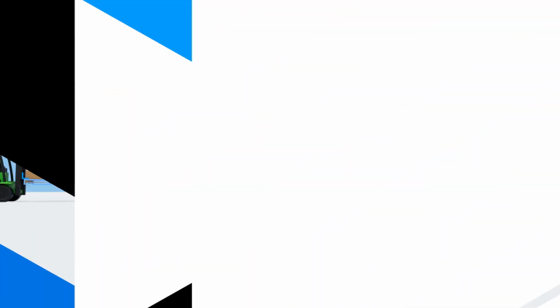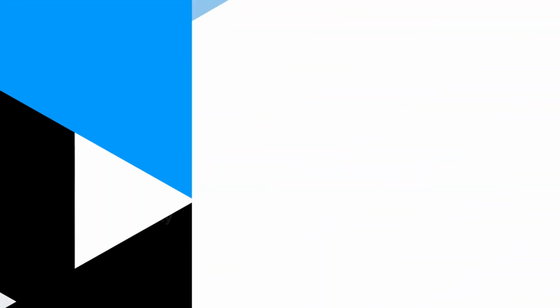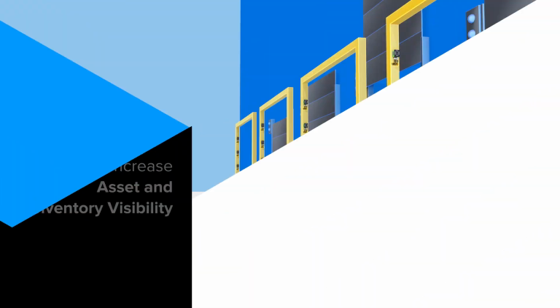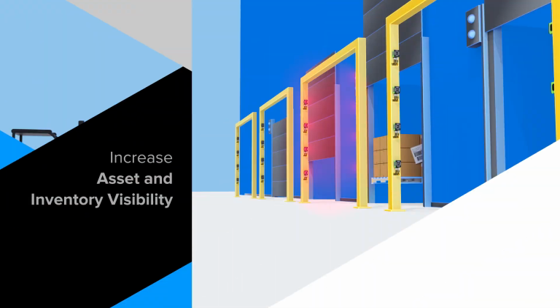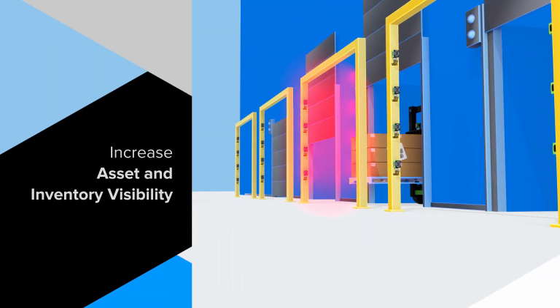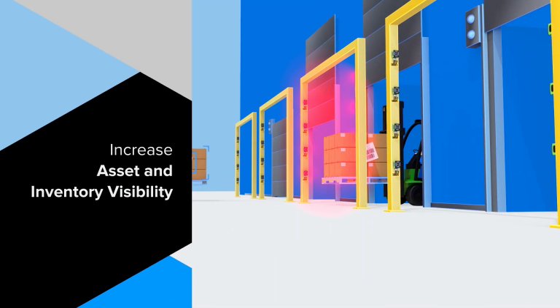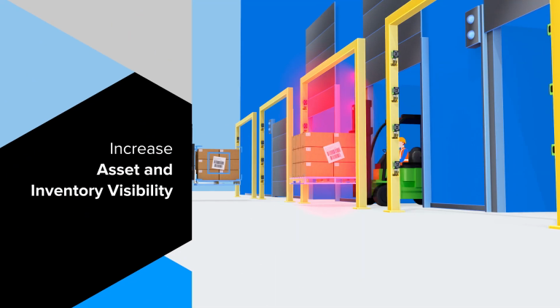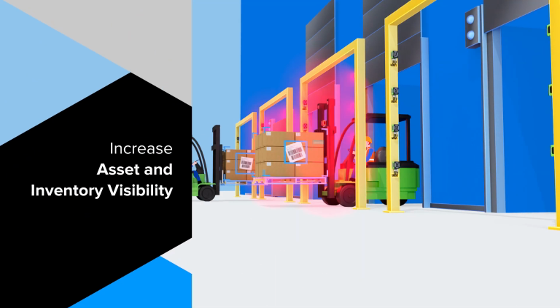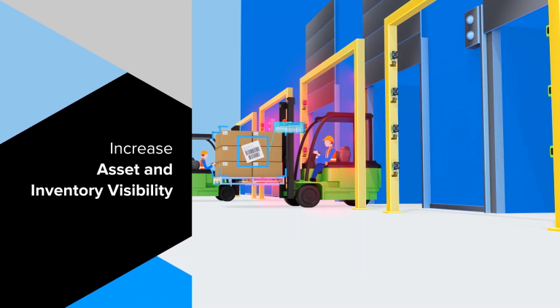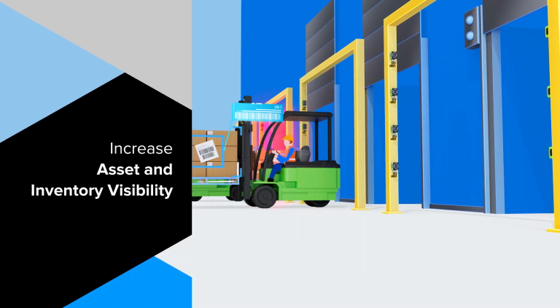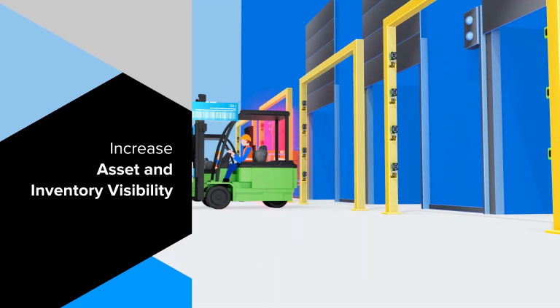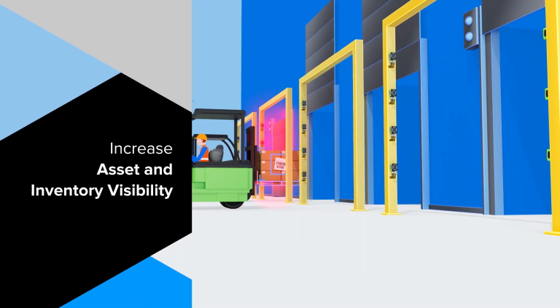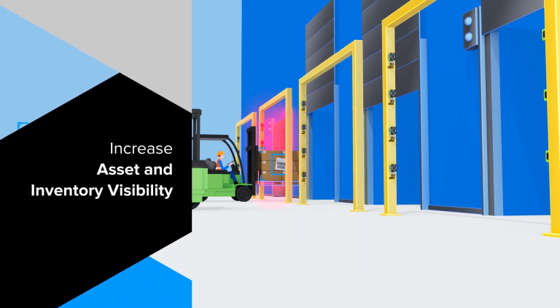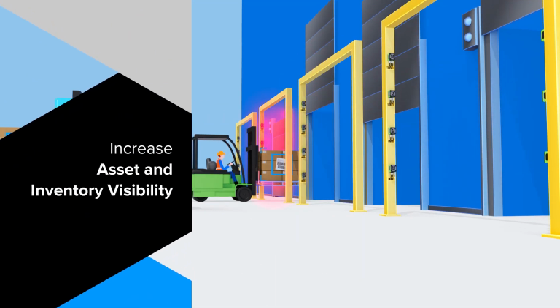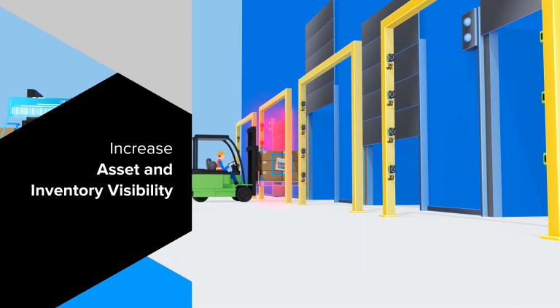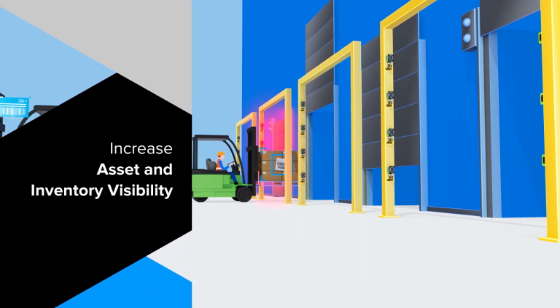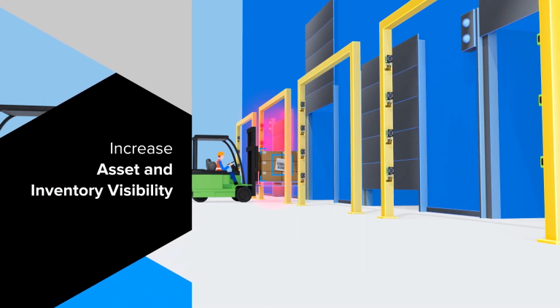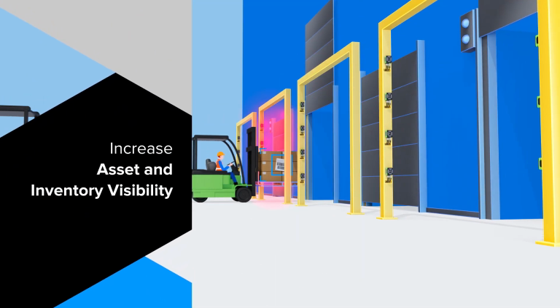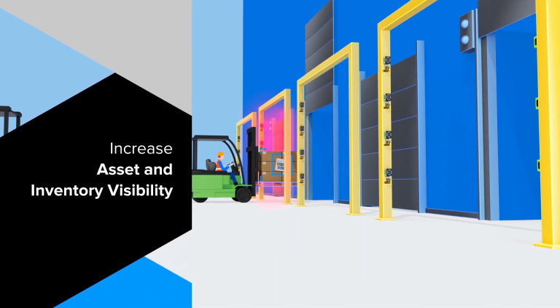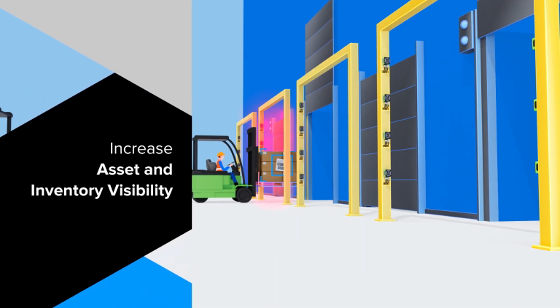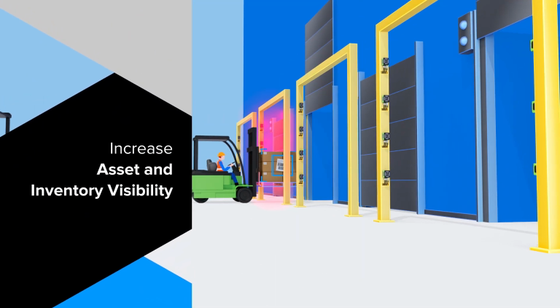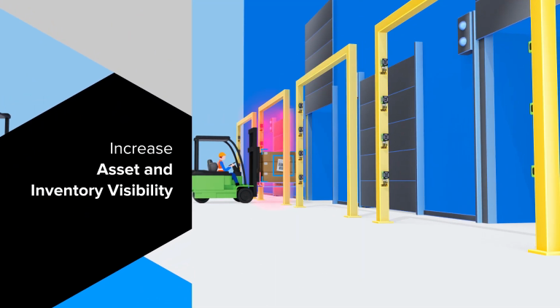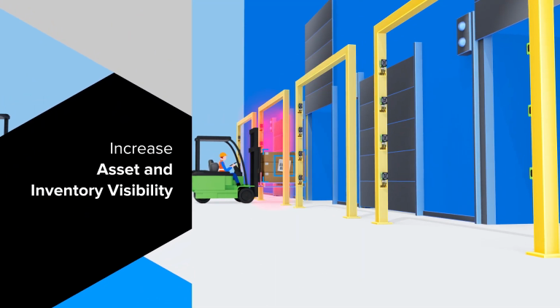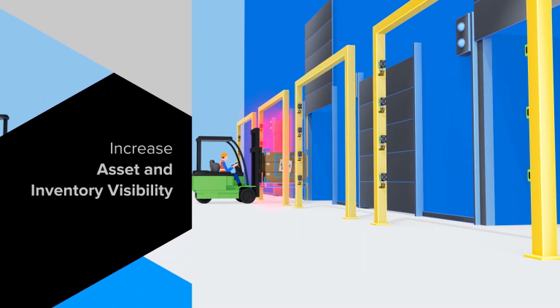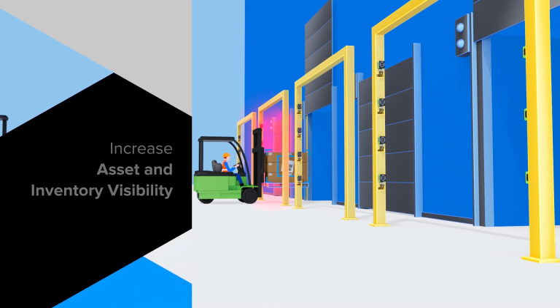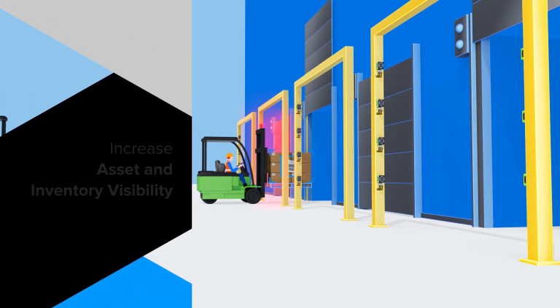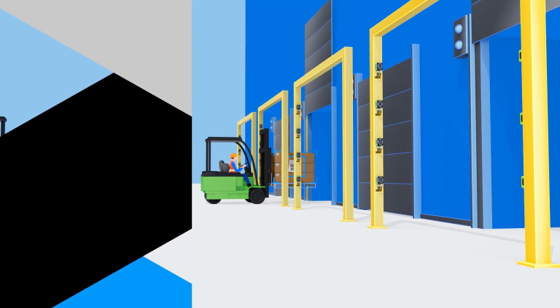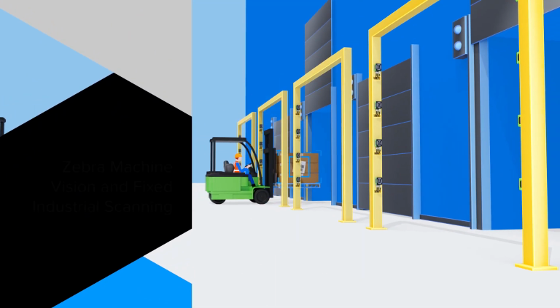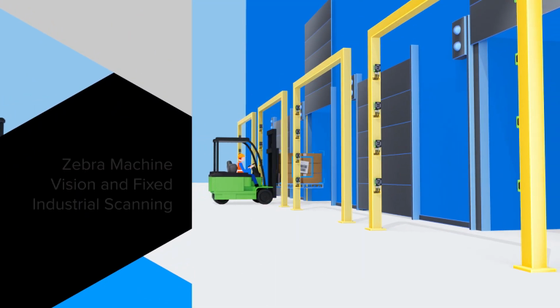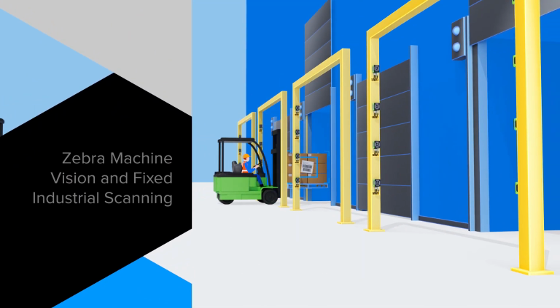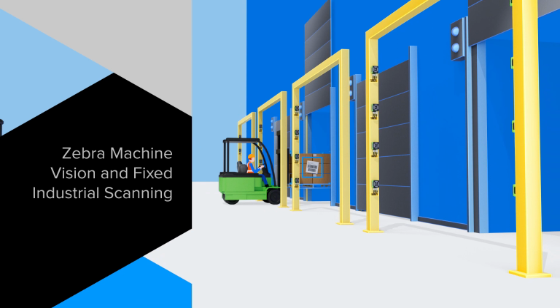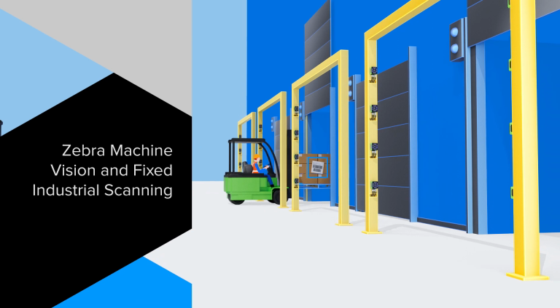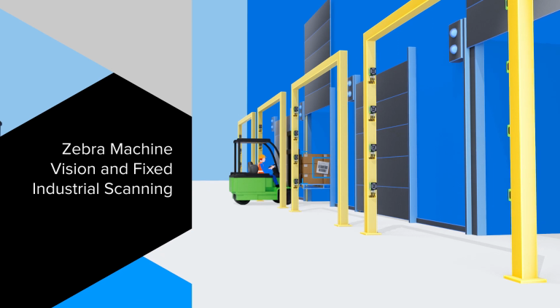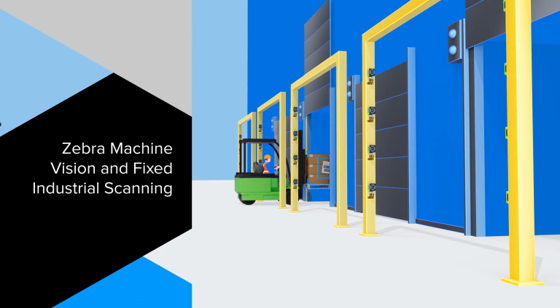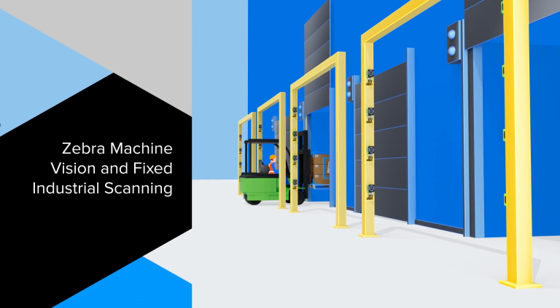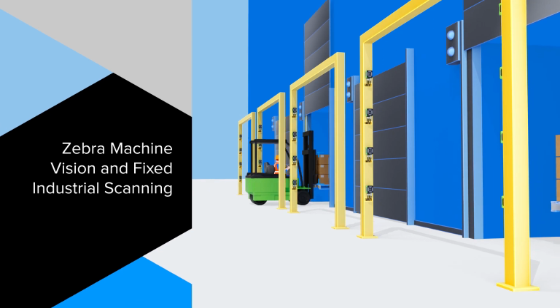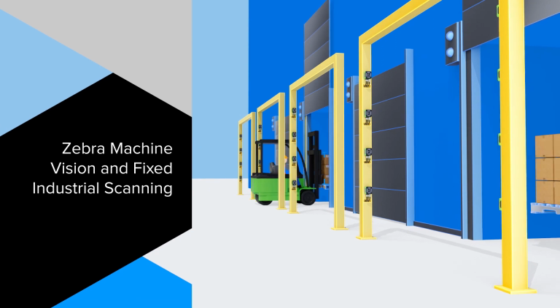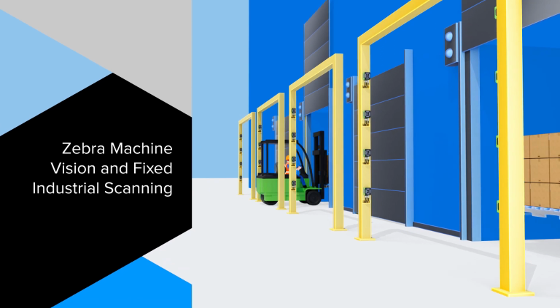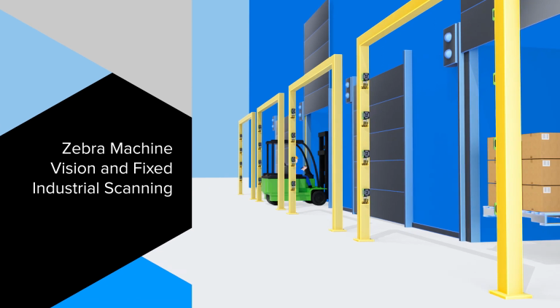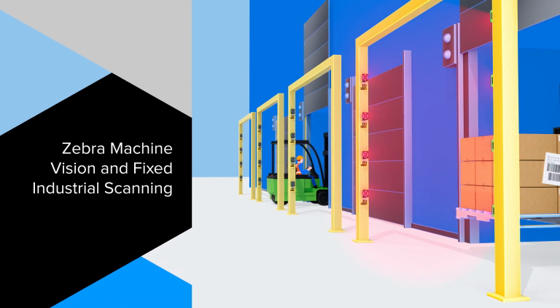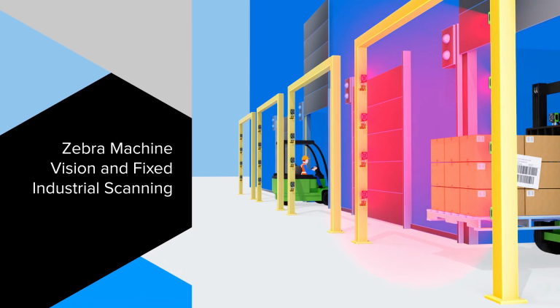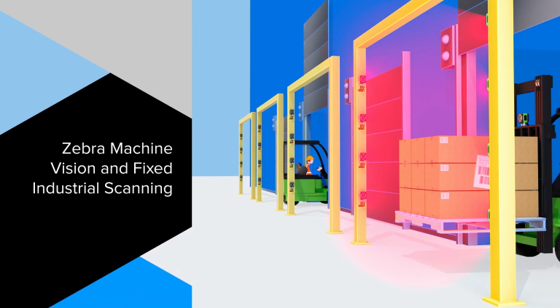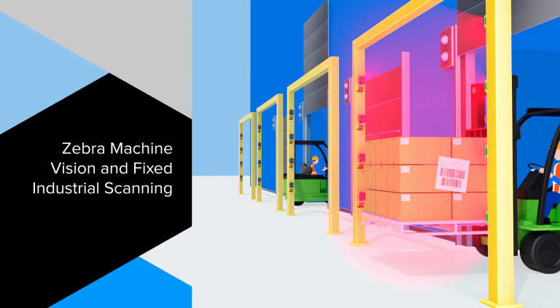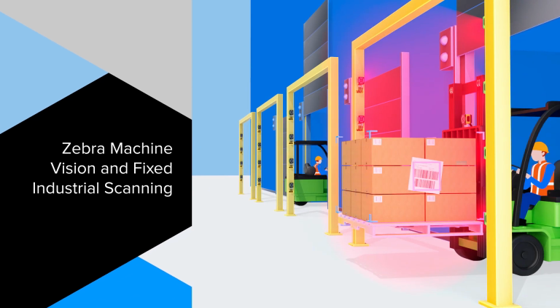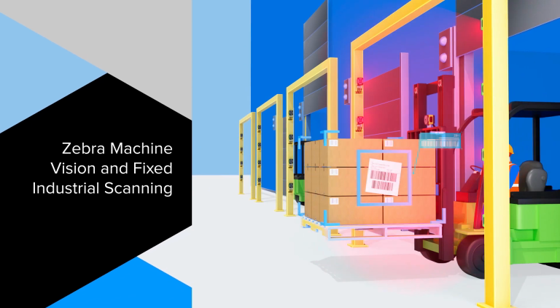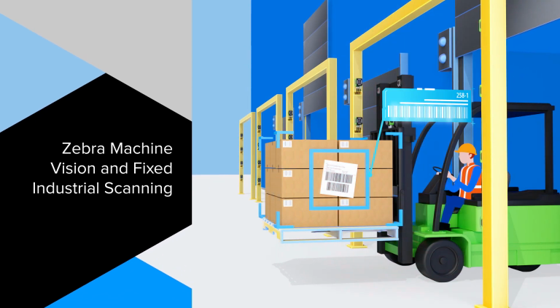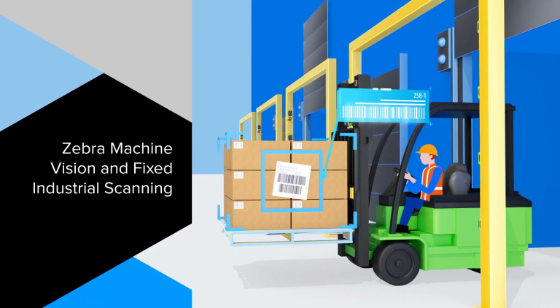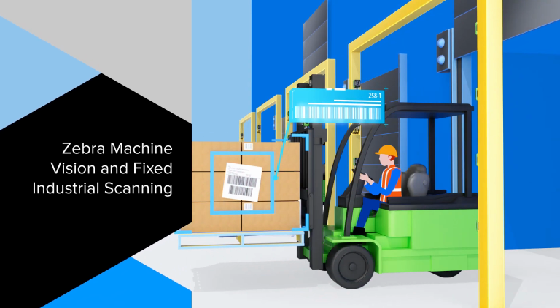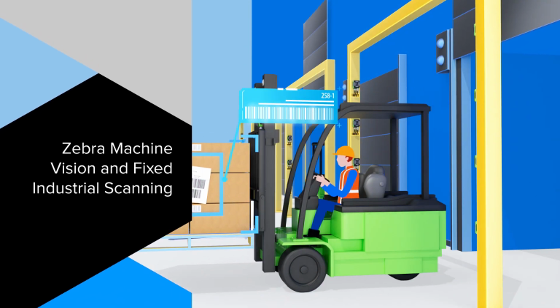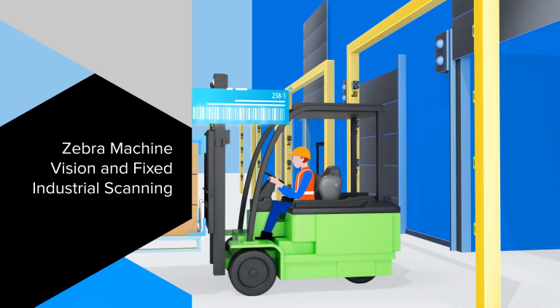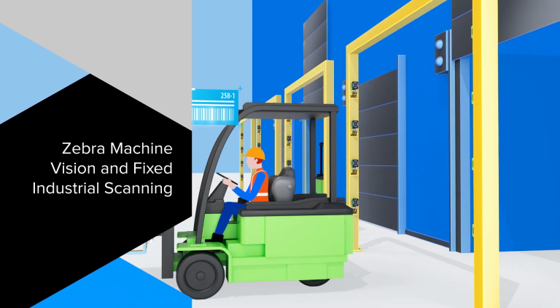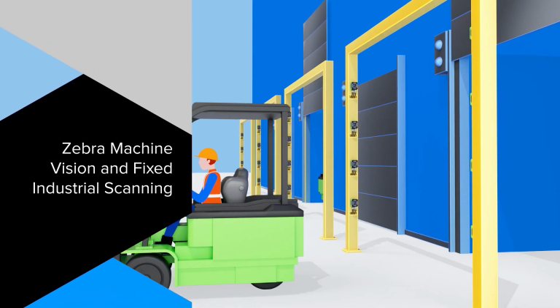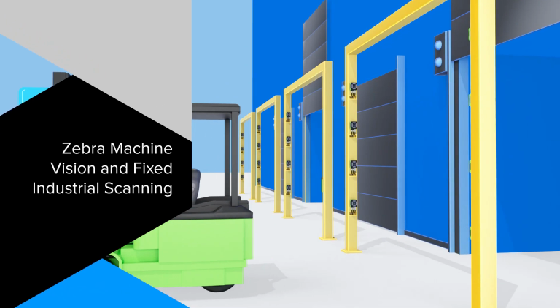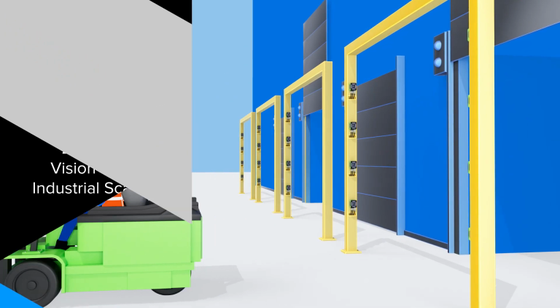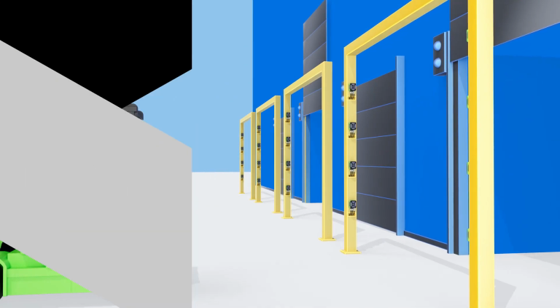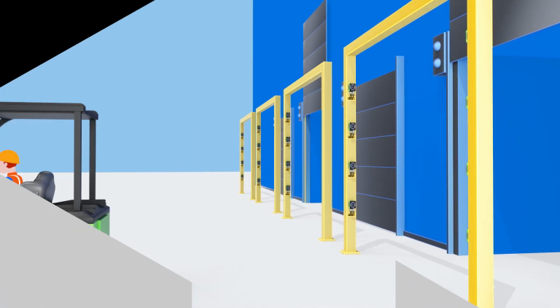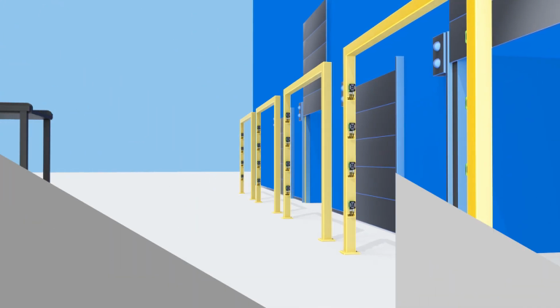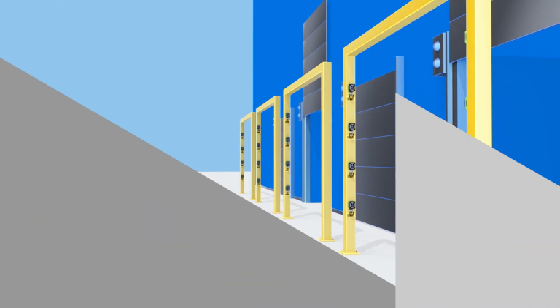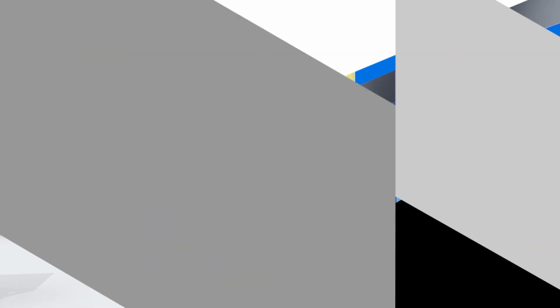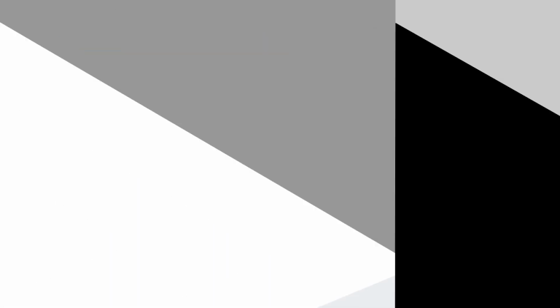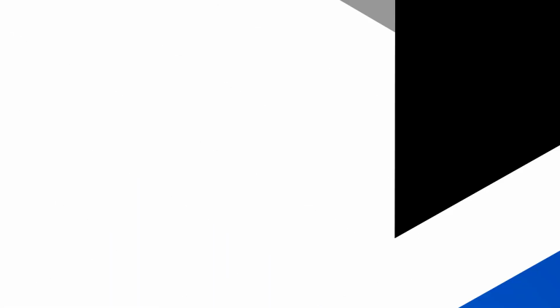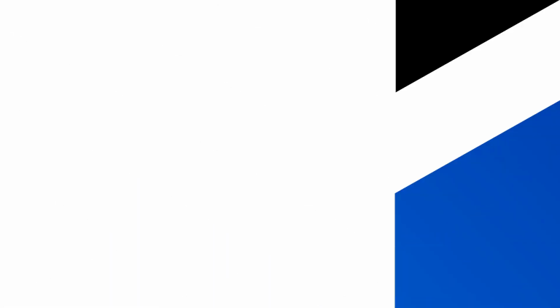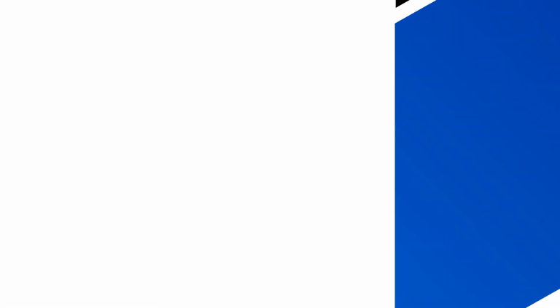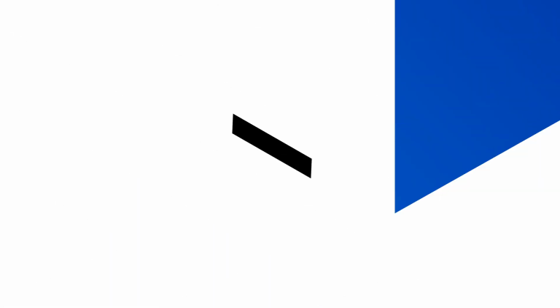Increase asset and inventory visibility in your warehouse. Let us show you what Zebra machine vision and fixed industrial scanning can do.